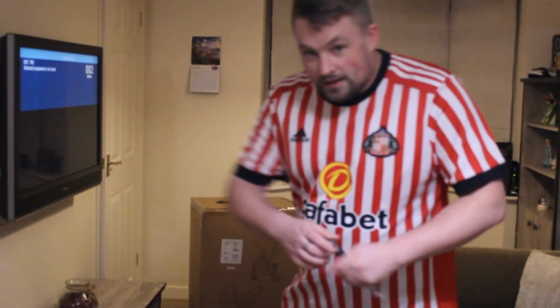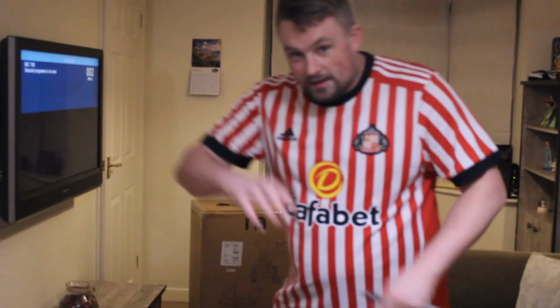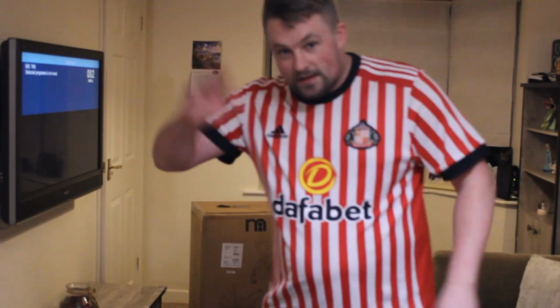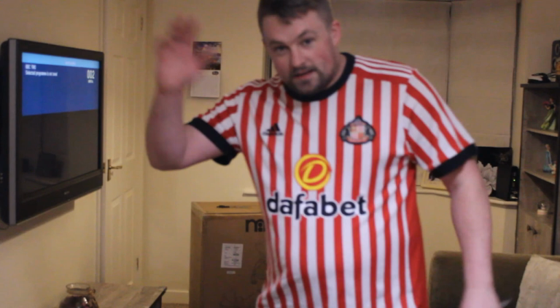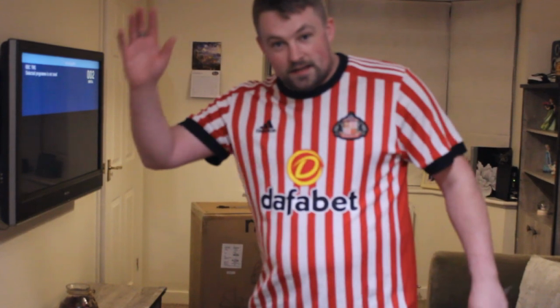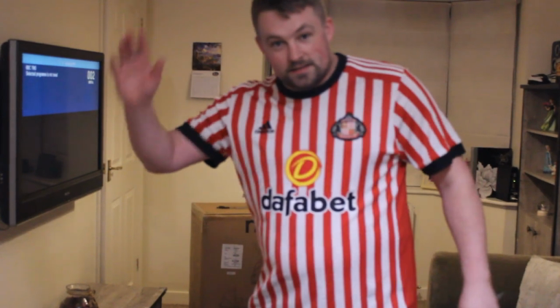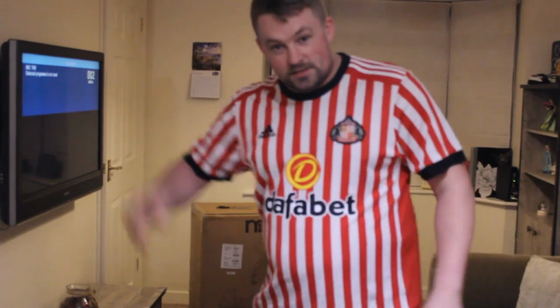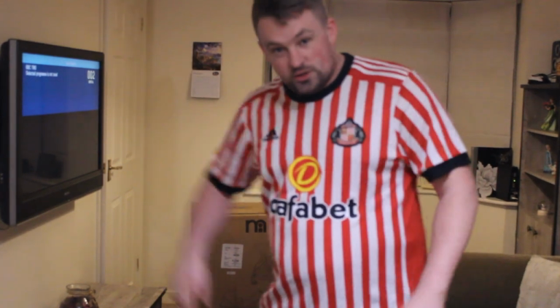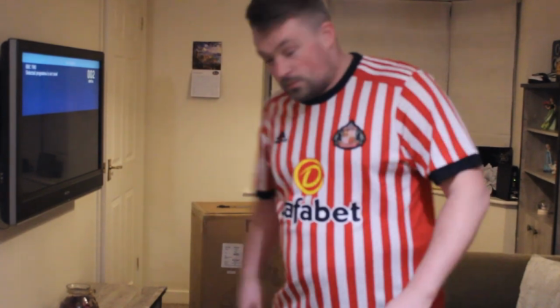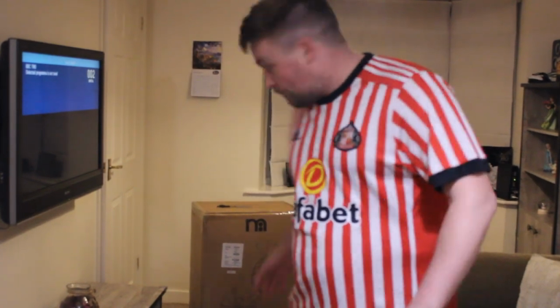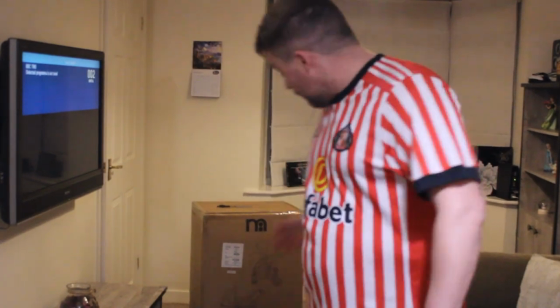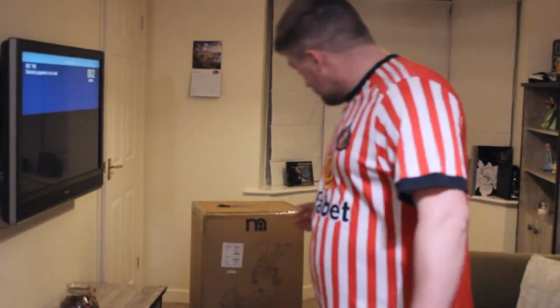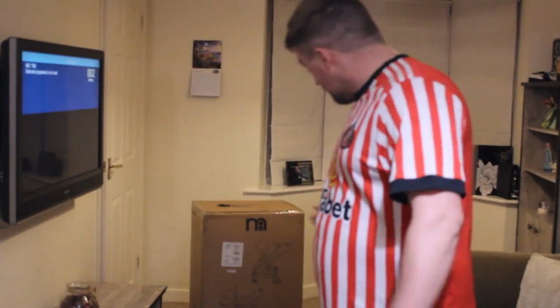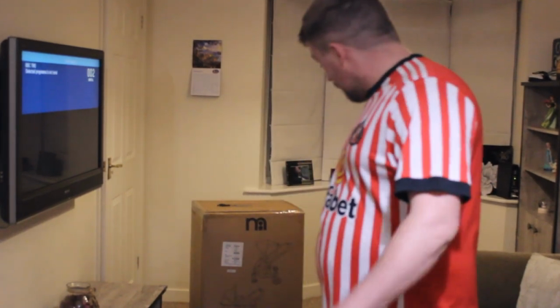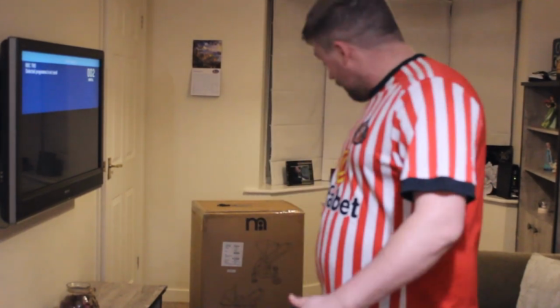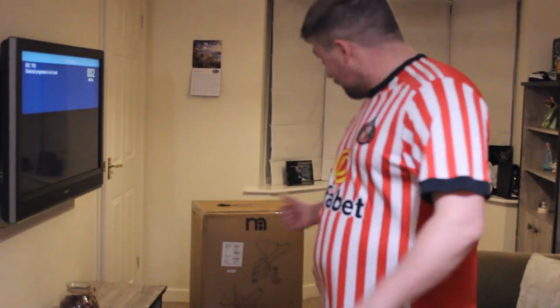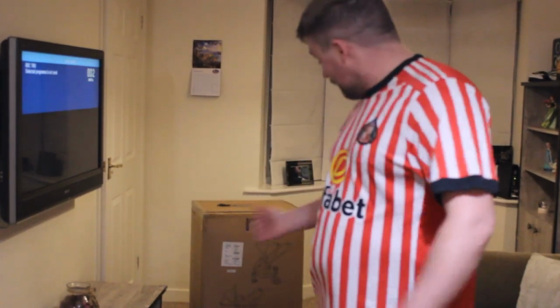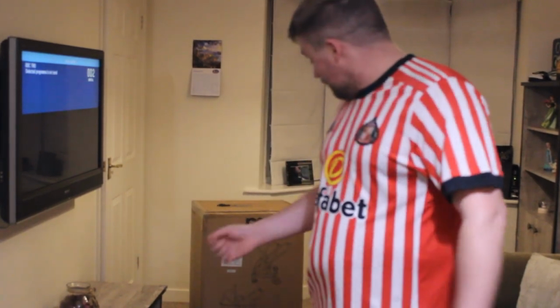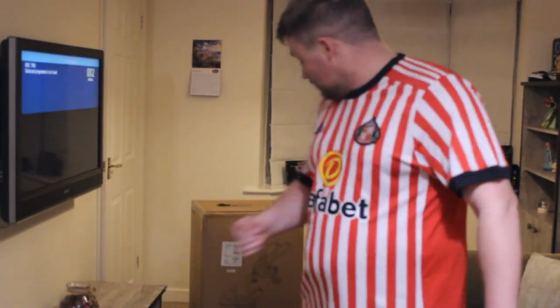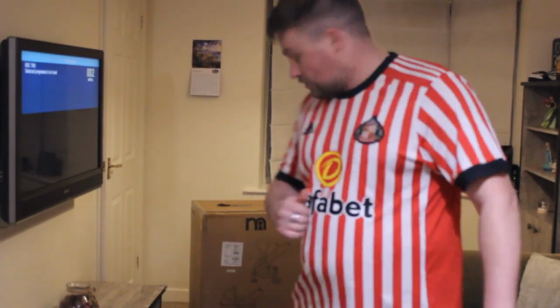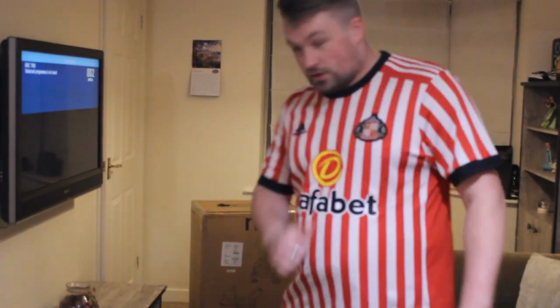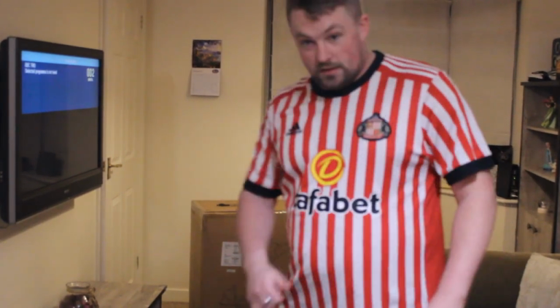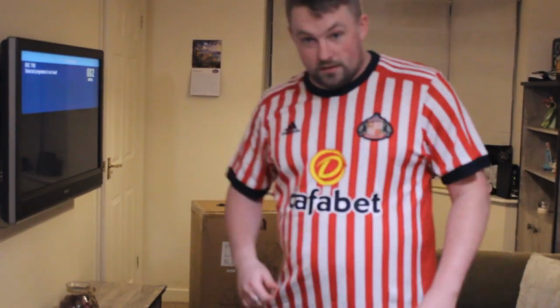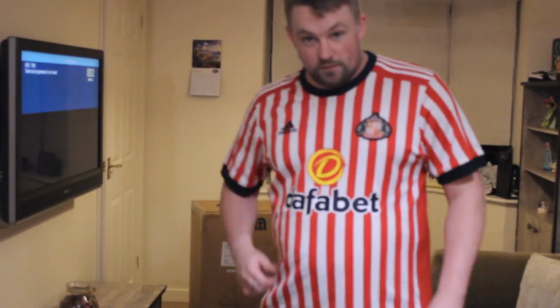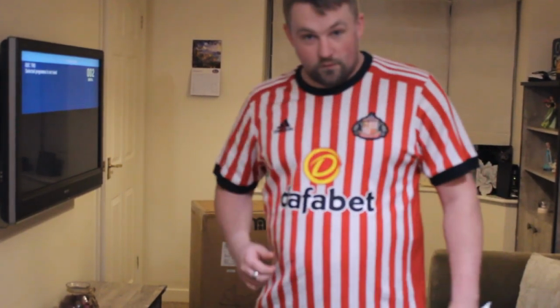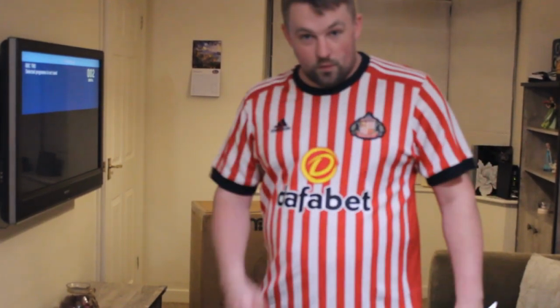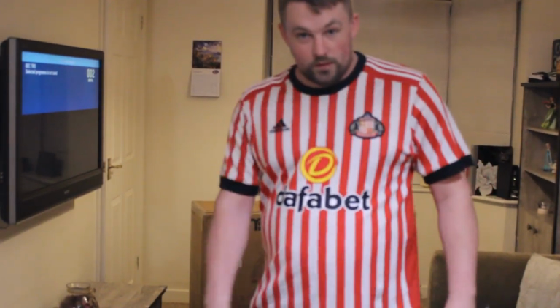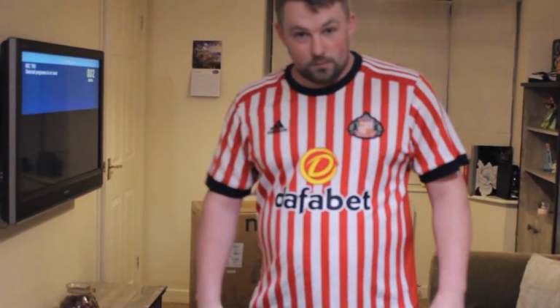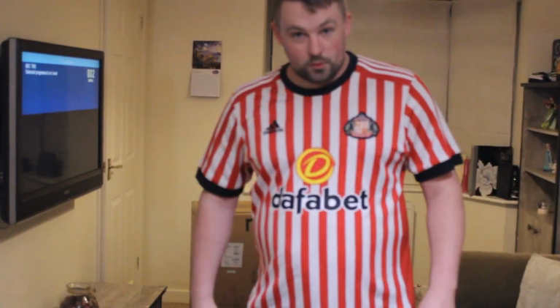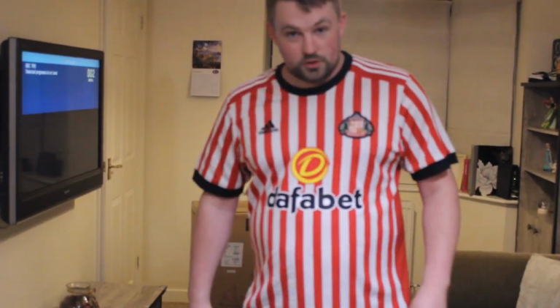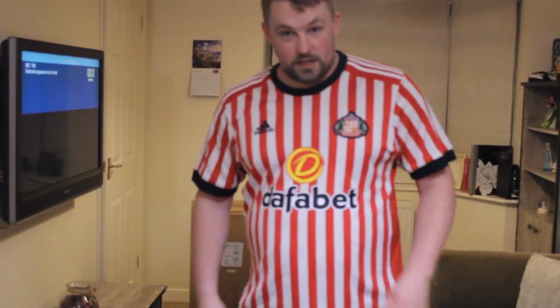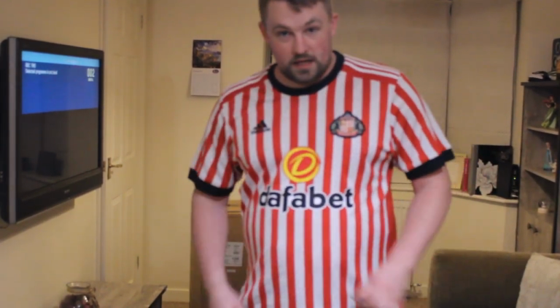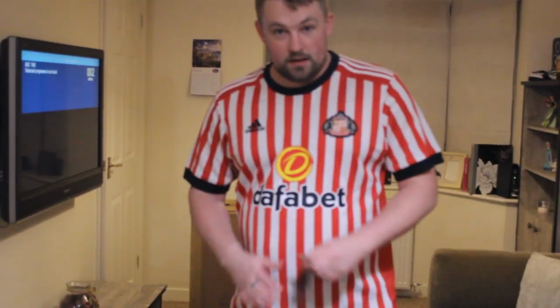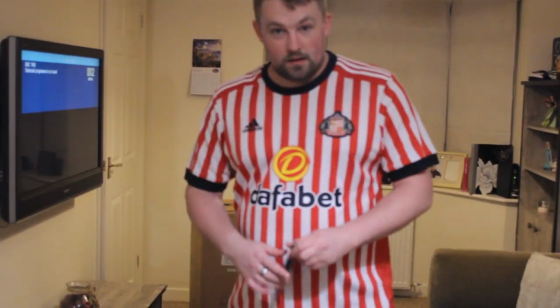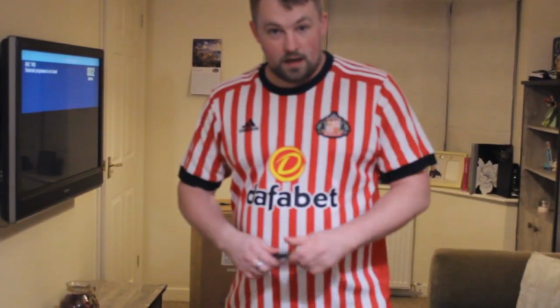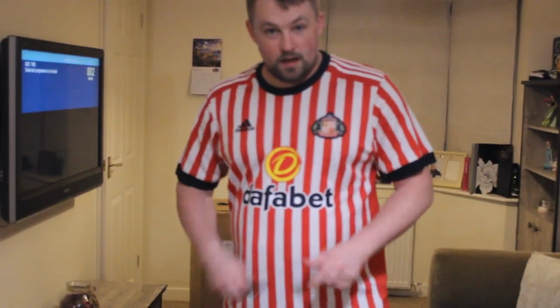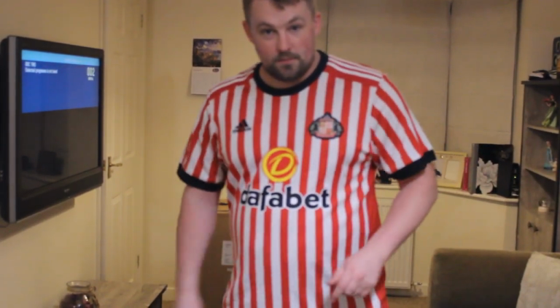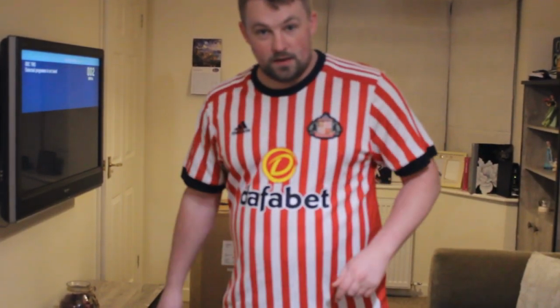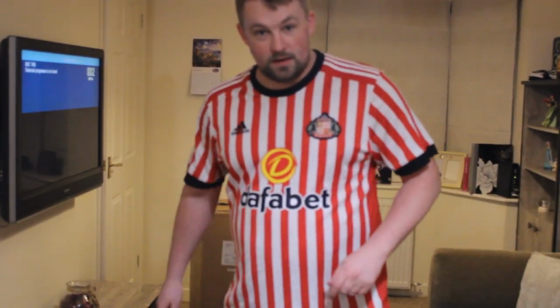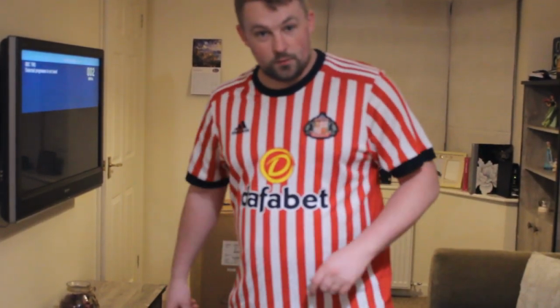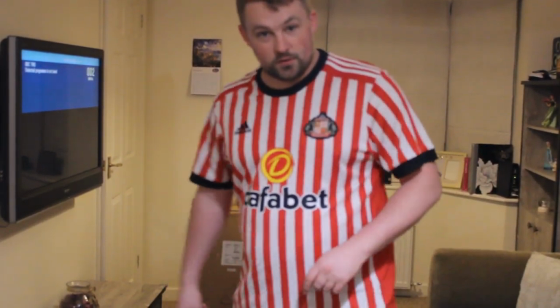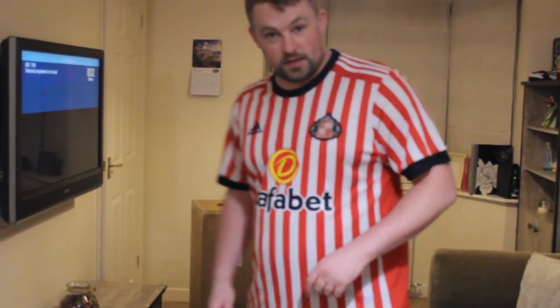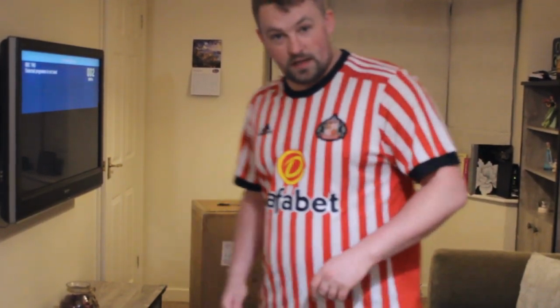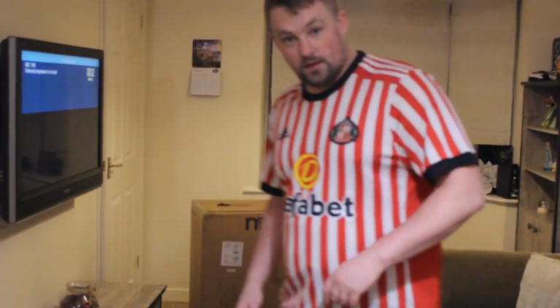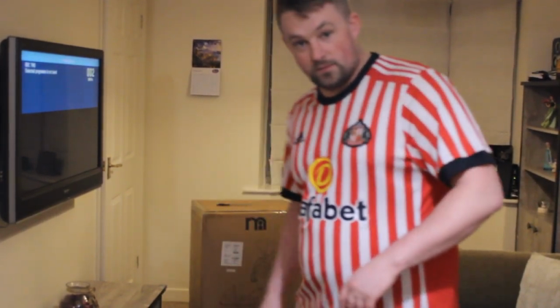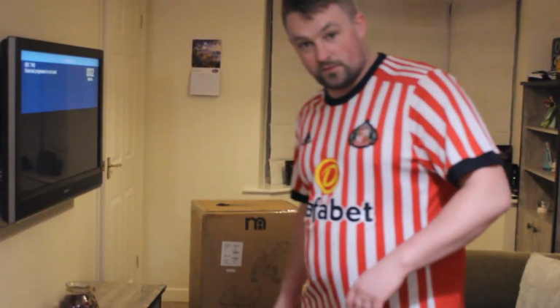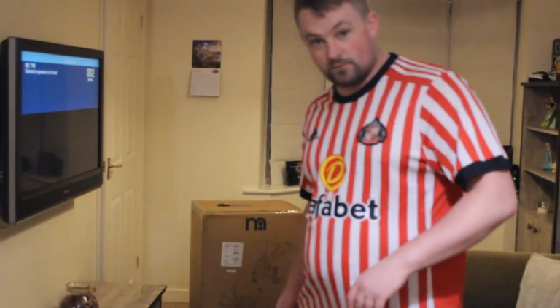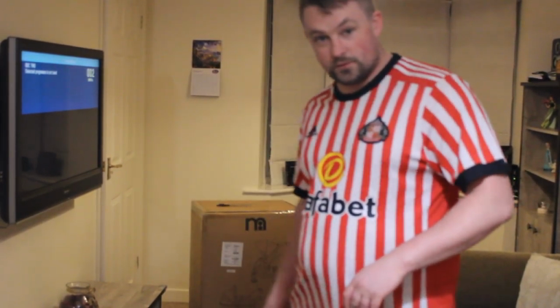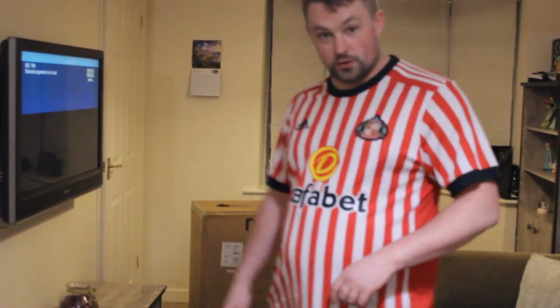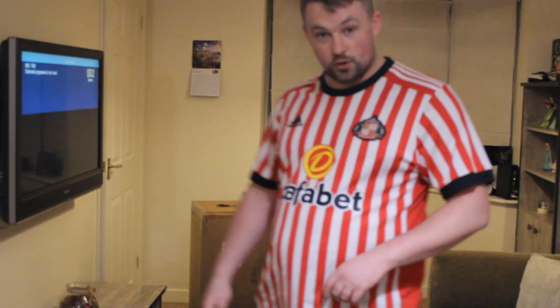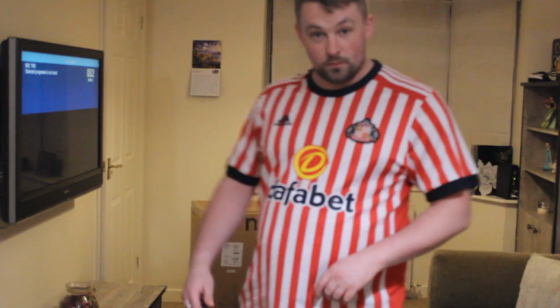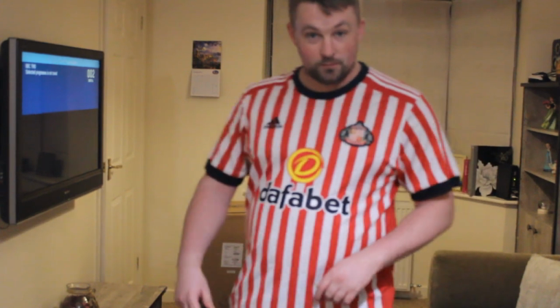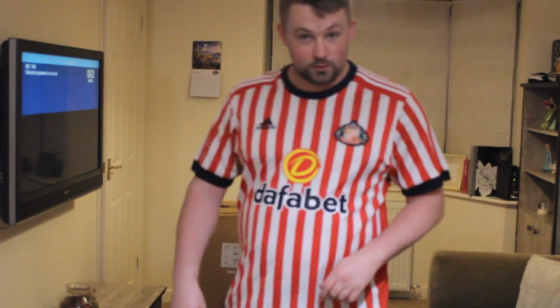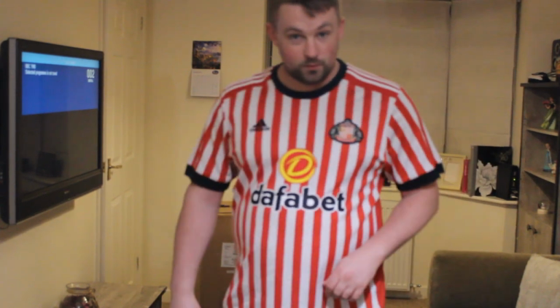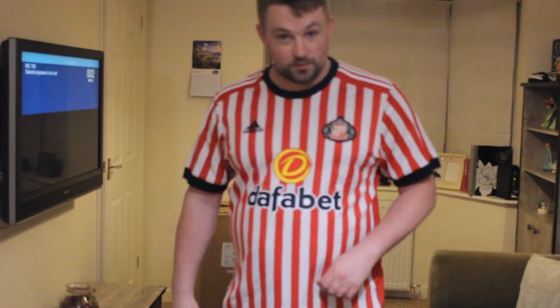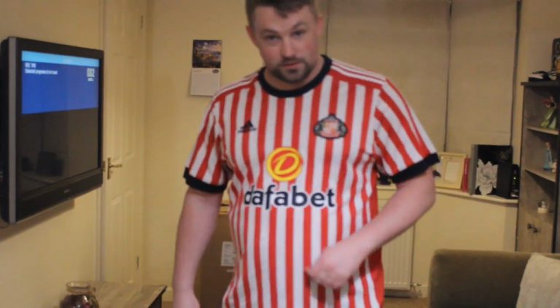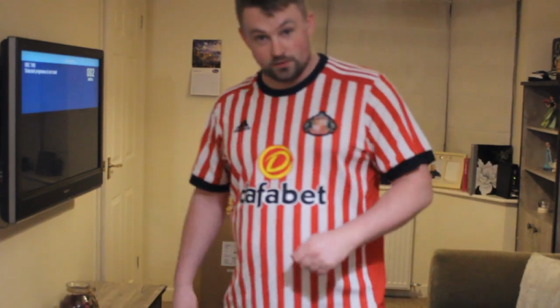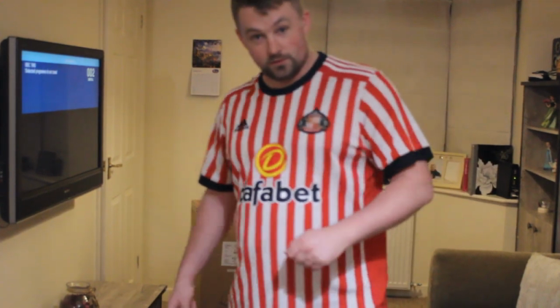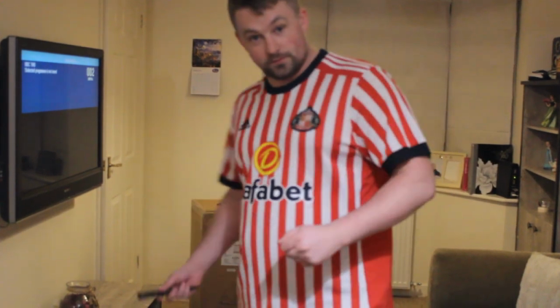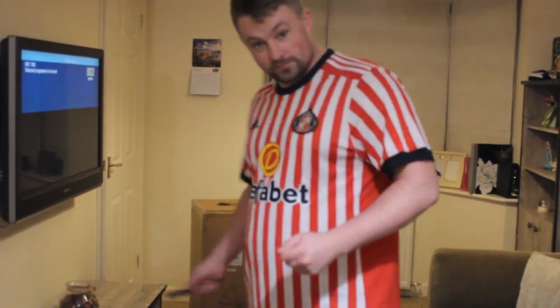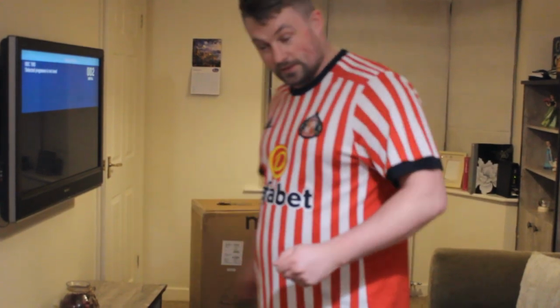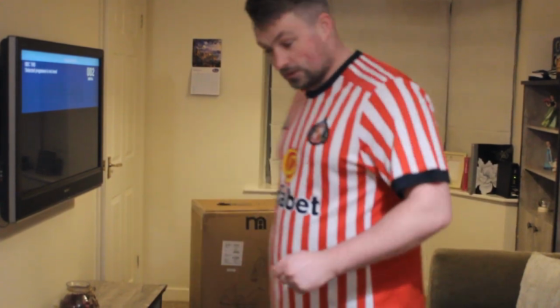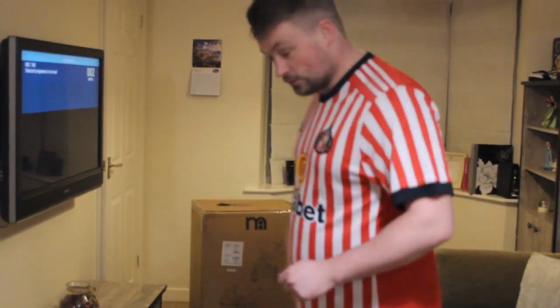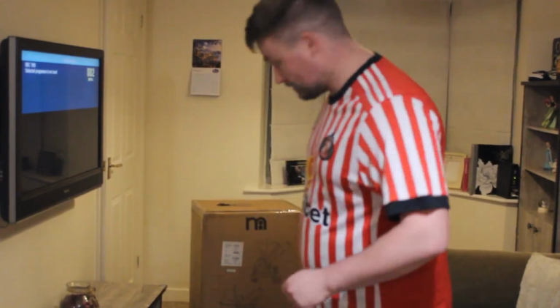Hi guys, it's an unboxing of a Journey four-wheel pushchair by Mothercare. We've gone for the chrome and blue one, so here goes.